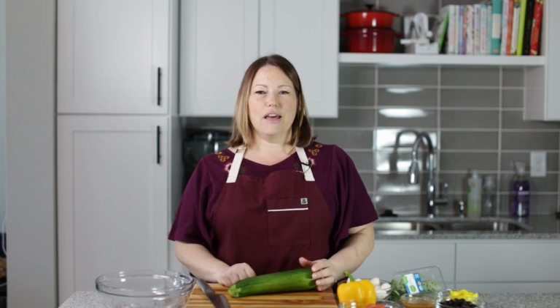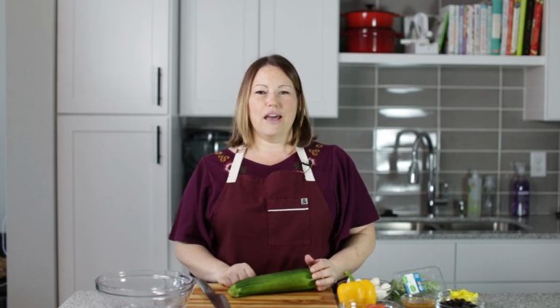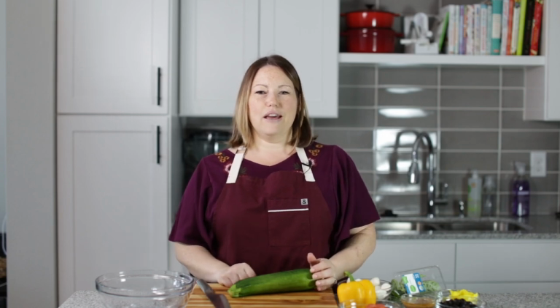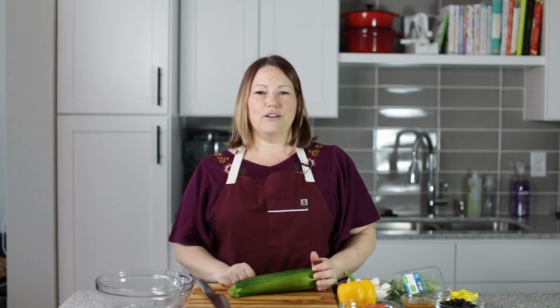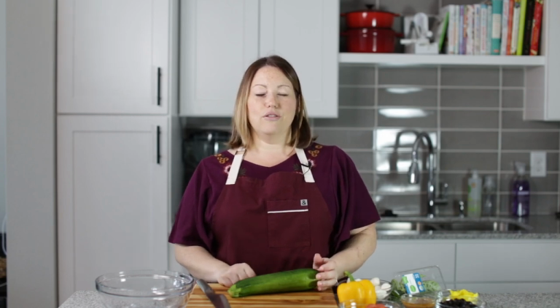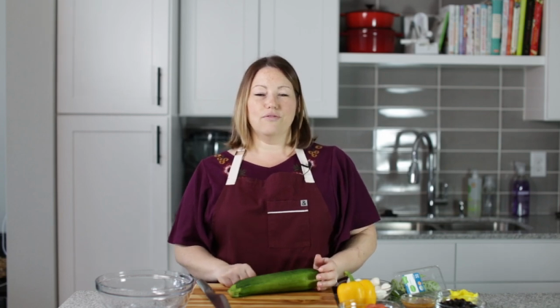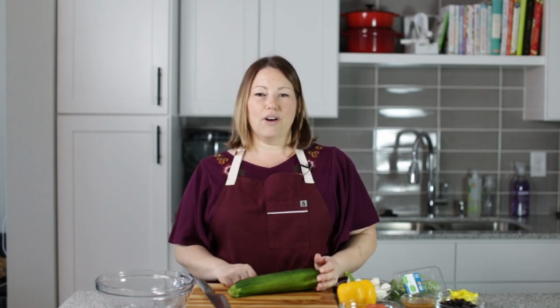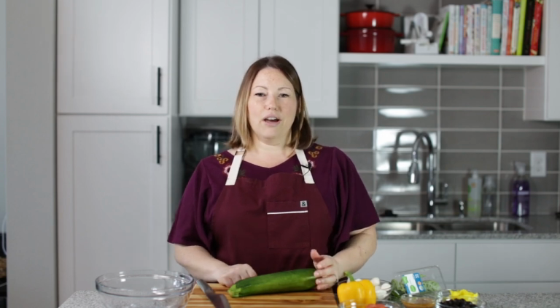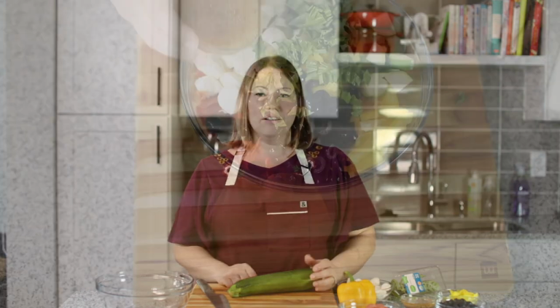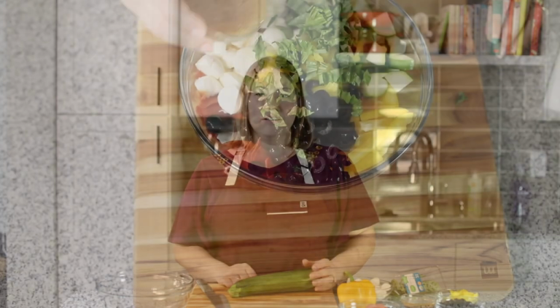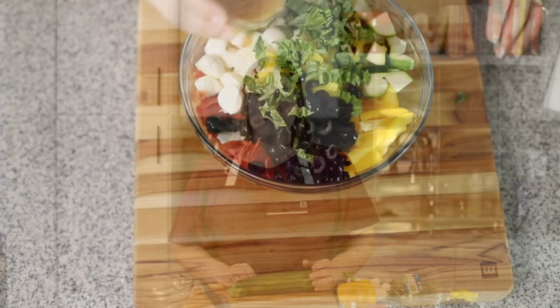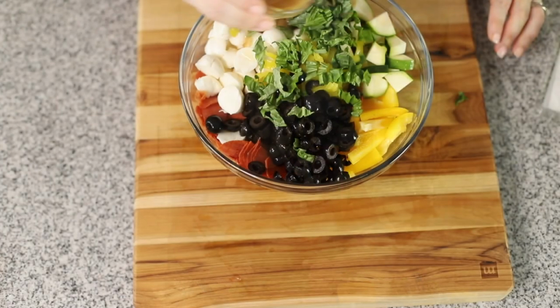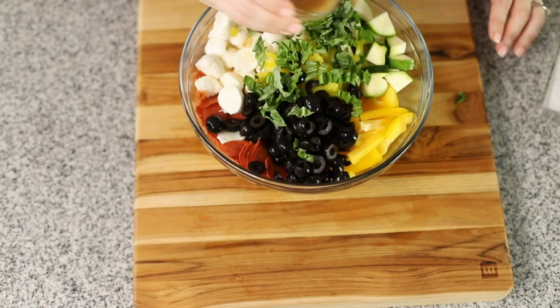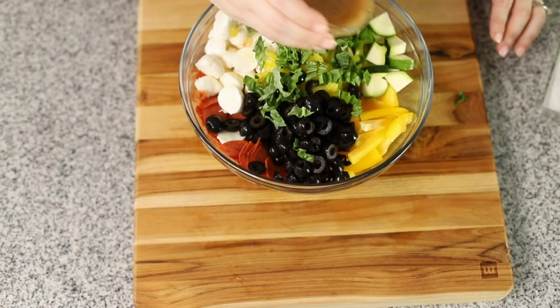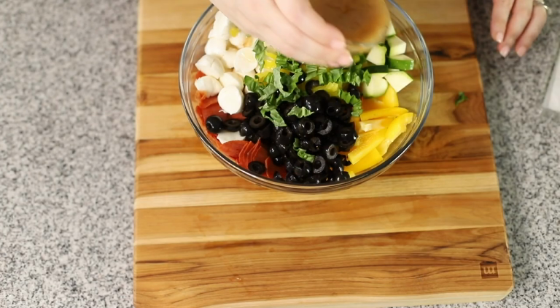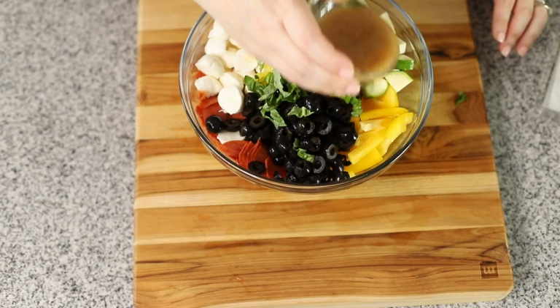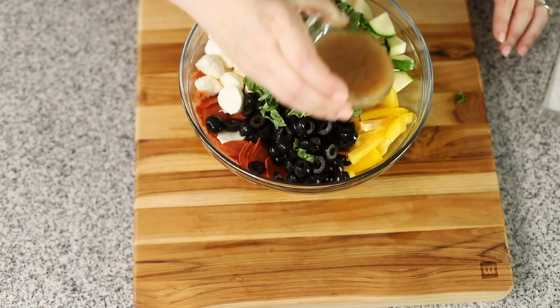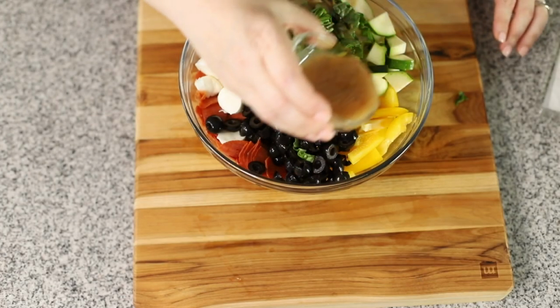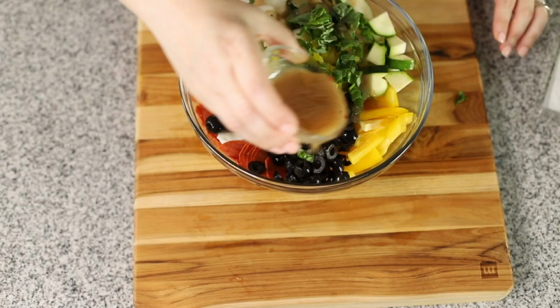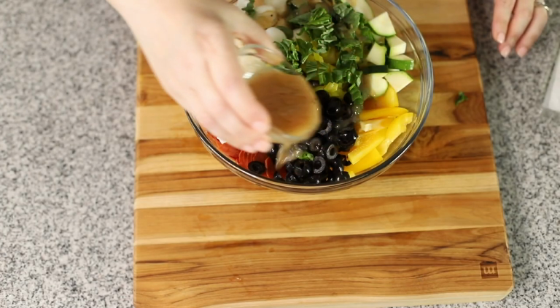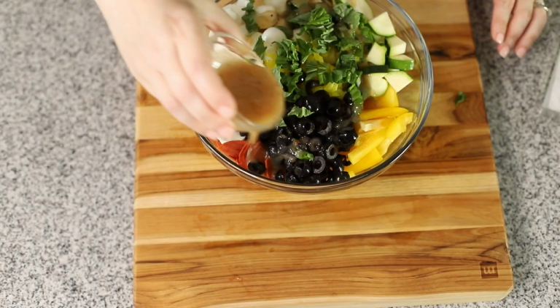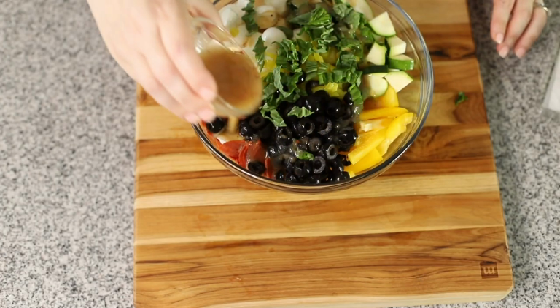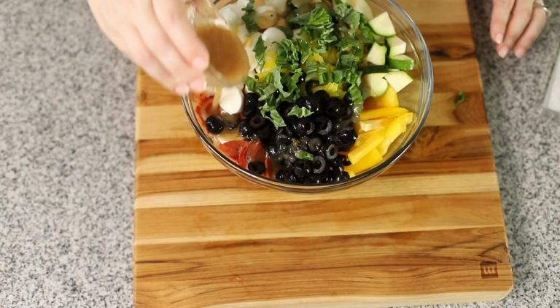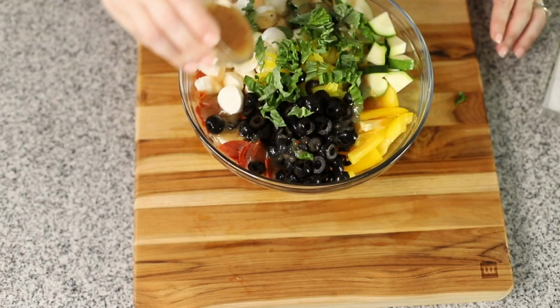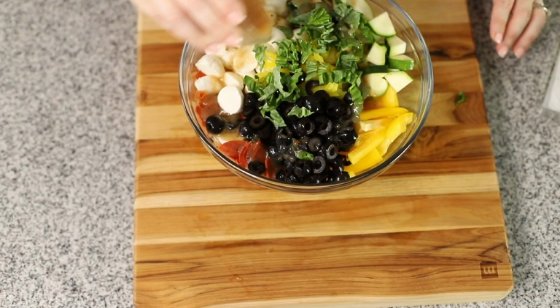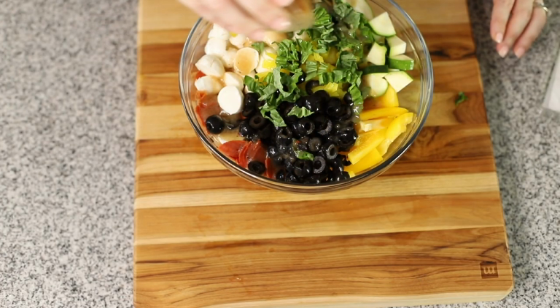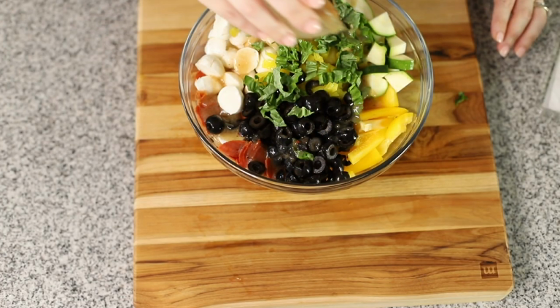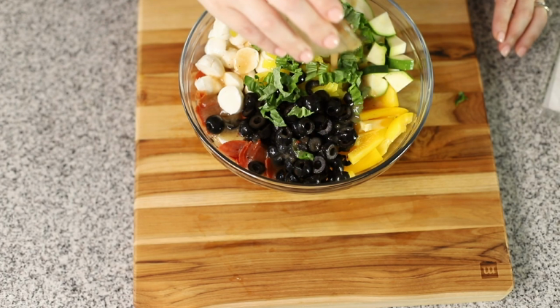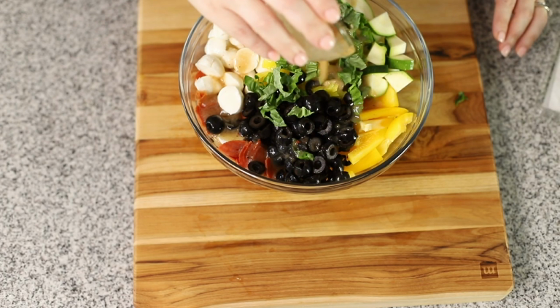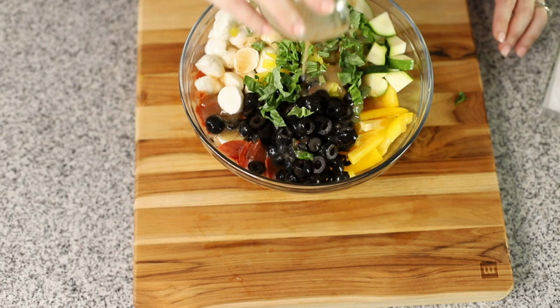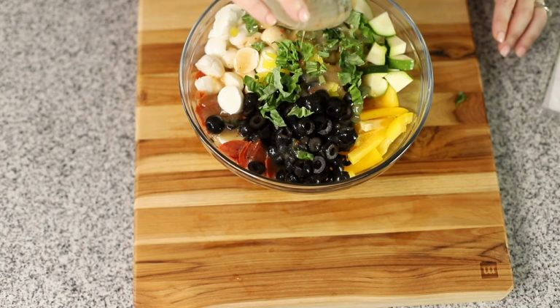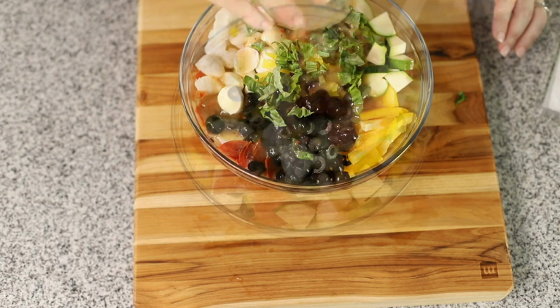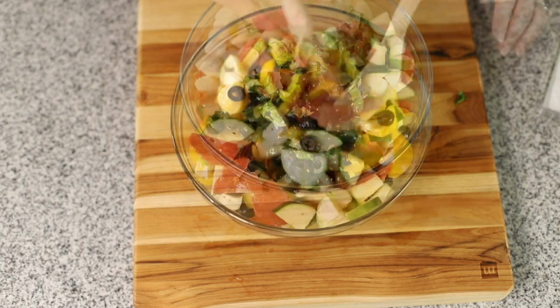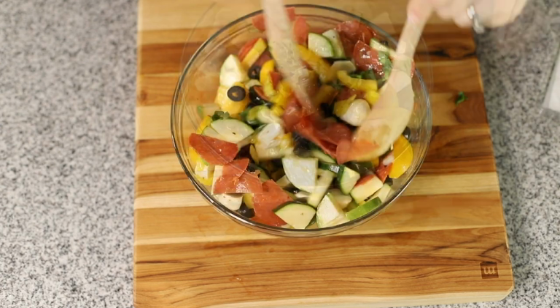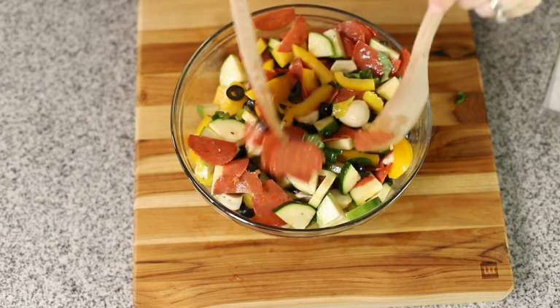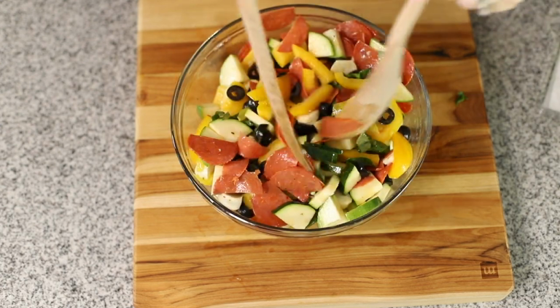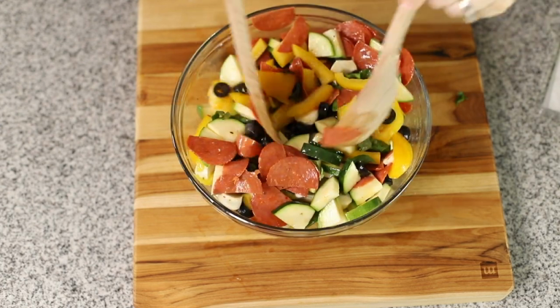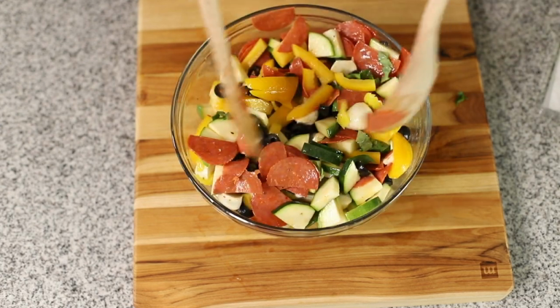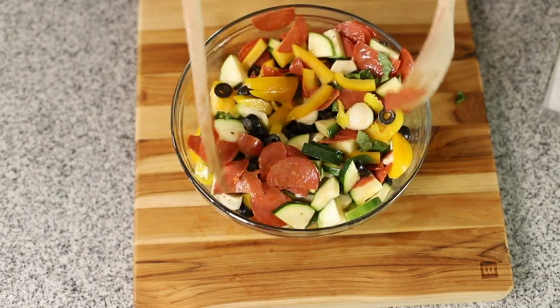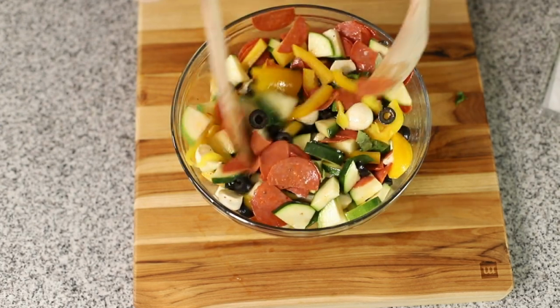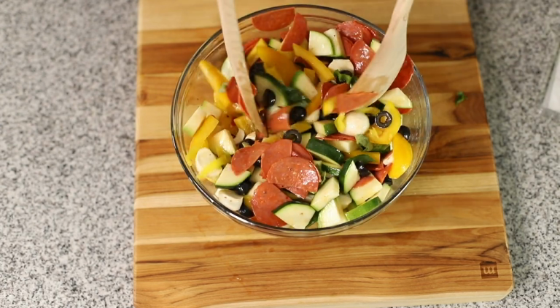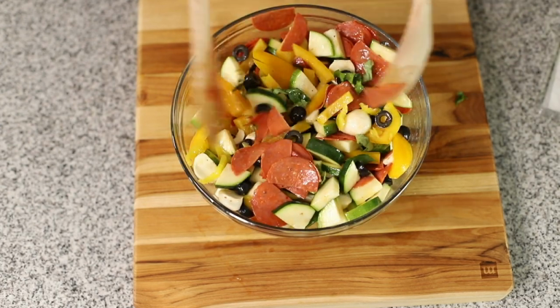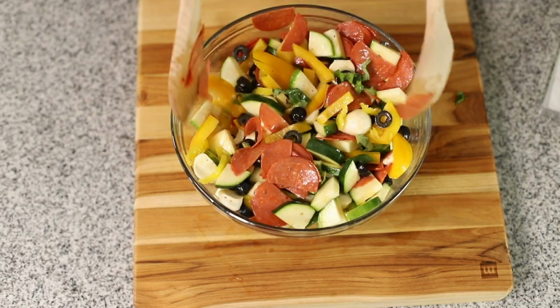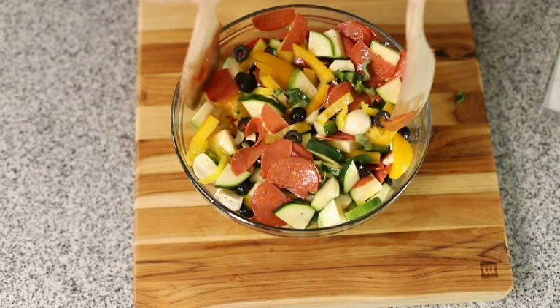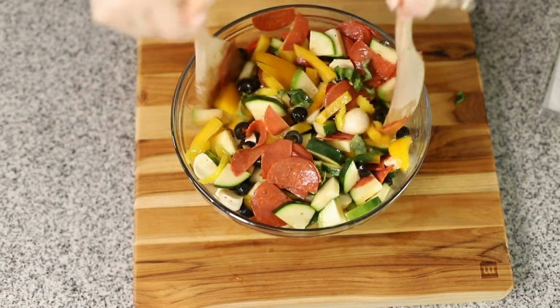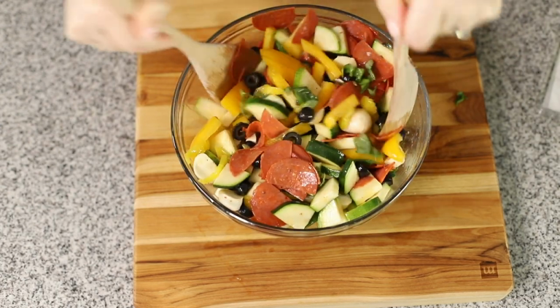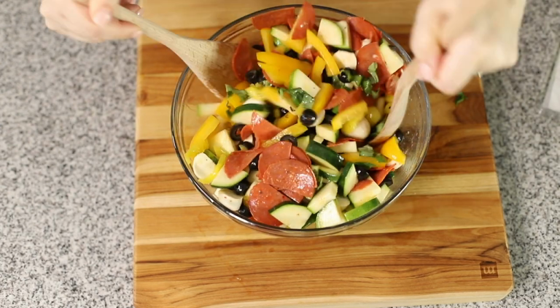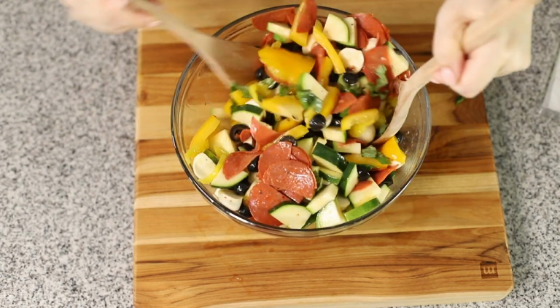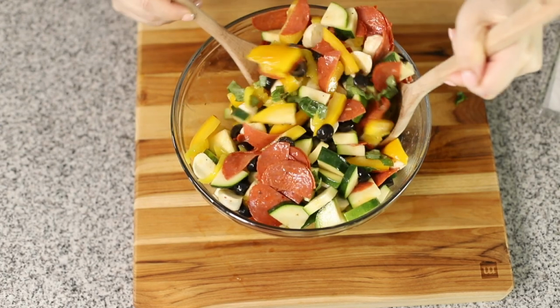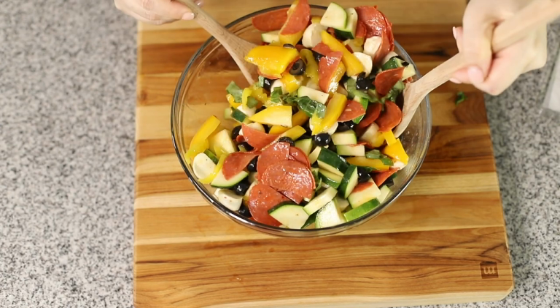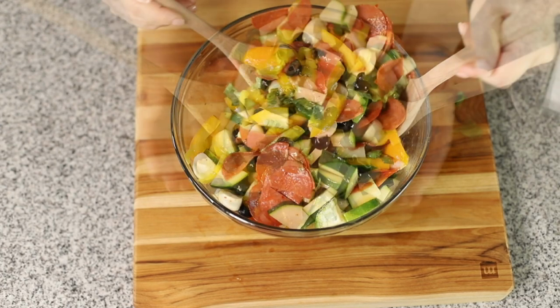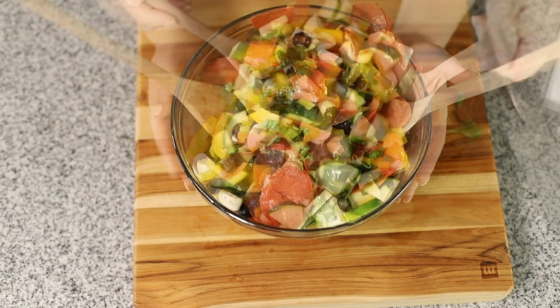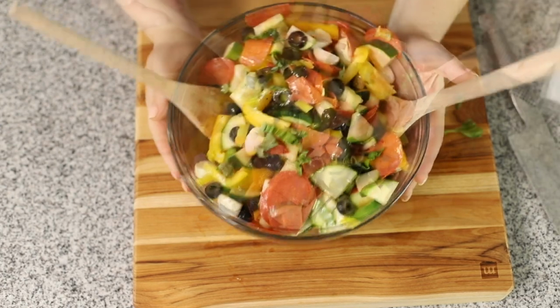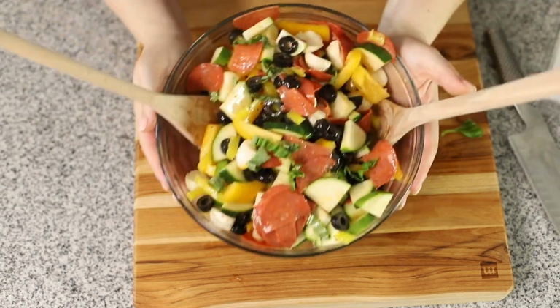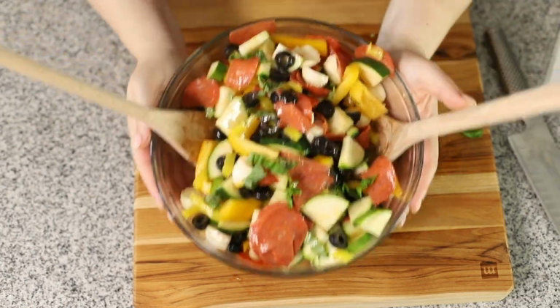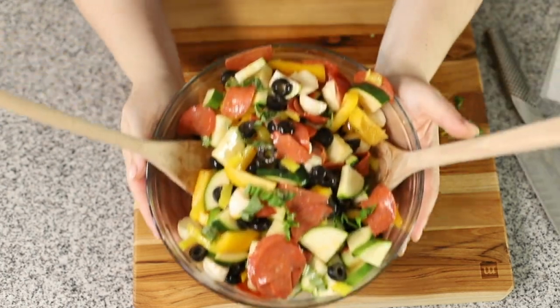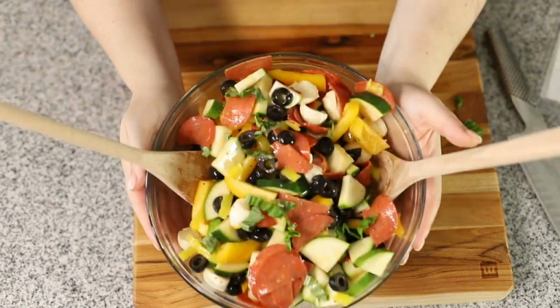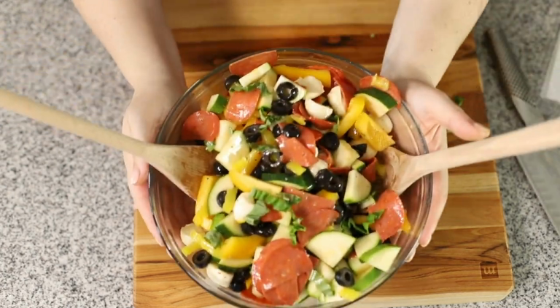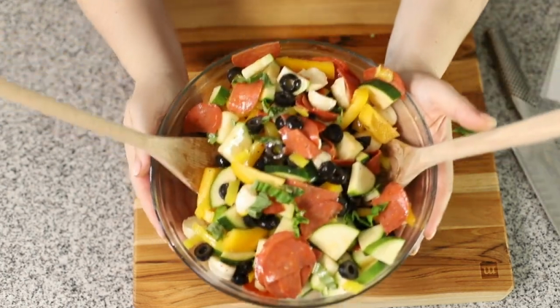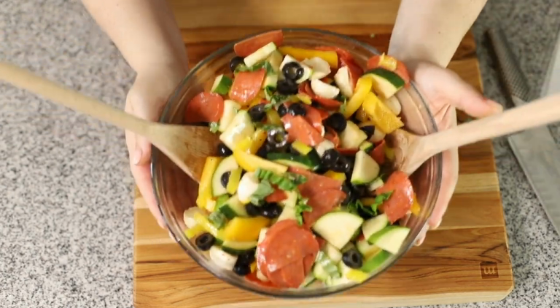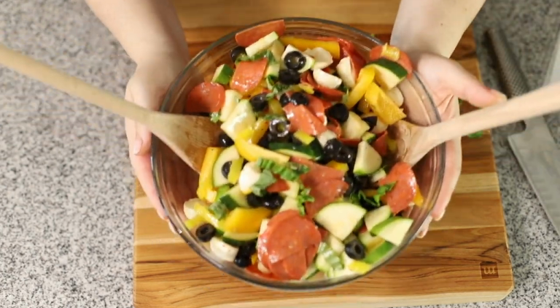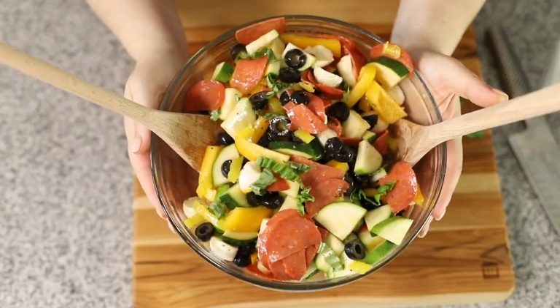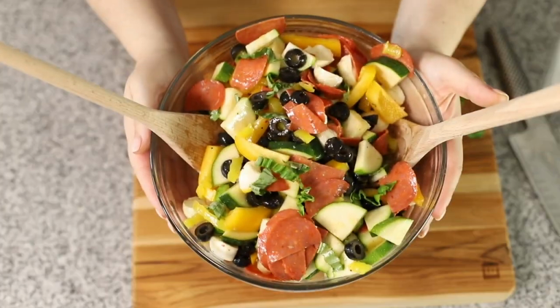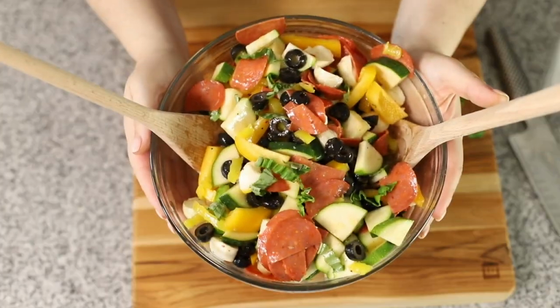You can find the link to the recipe in the description below, or you can go to jenniferbanz.com and search for antipasto salad.